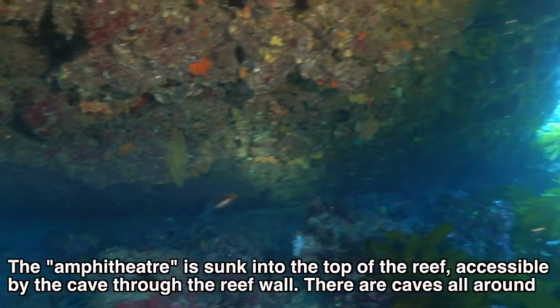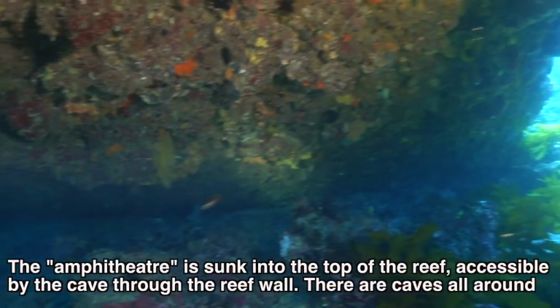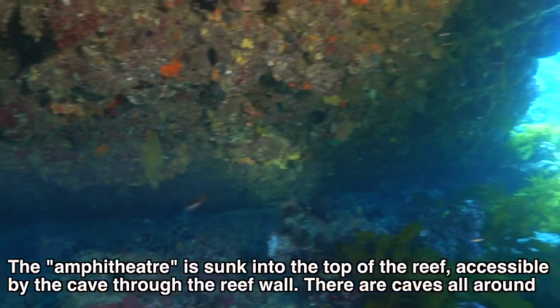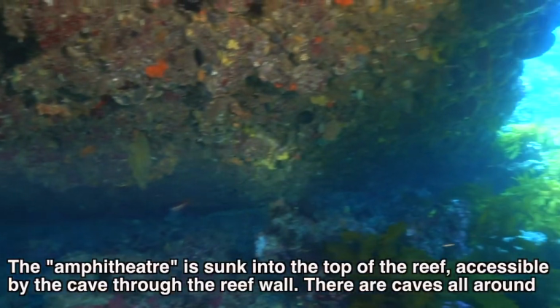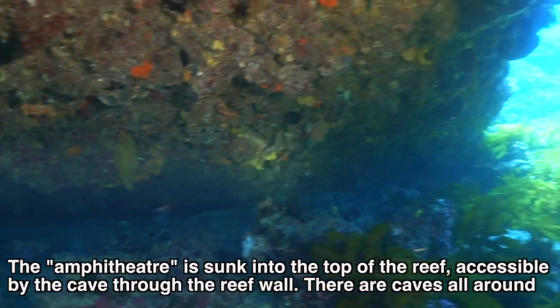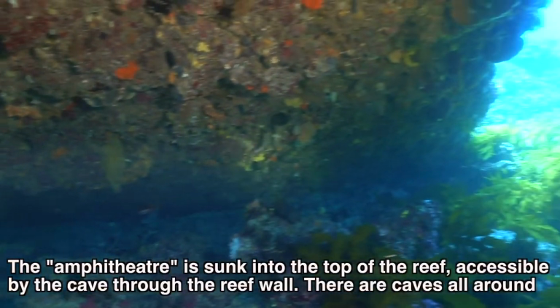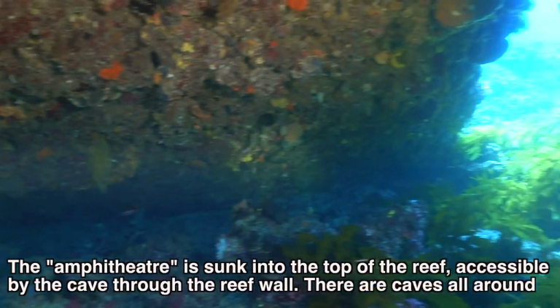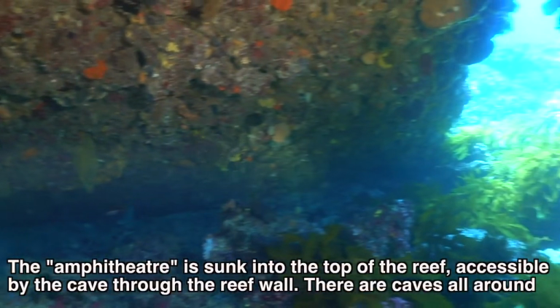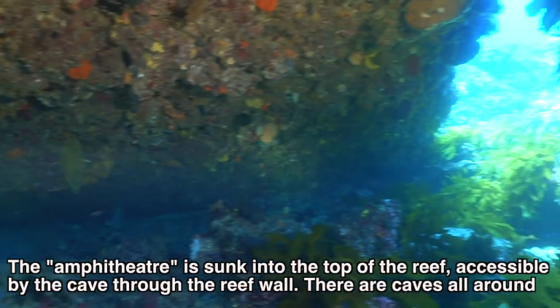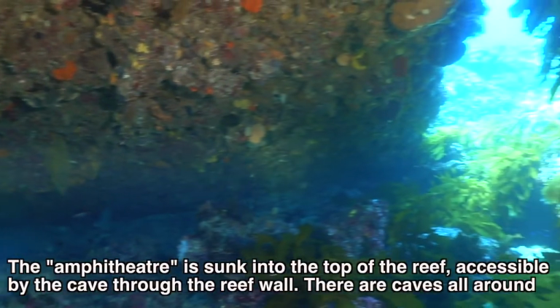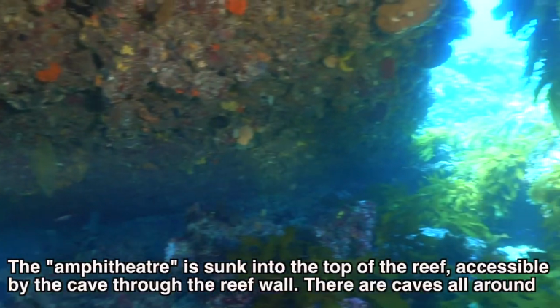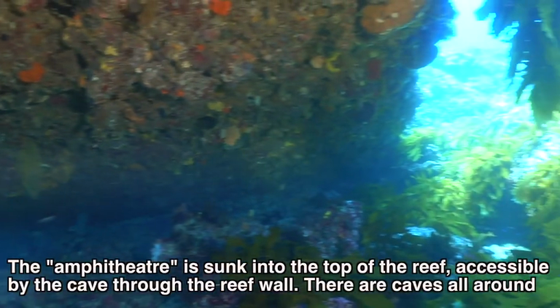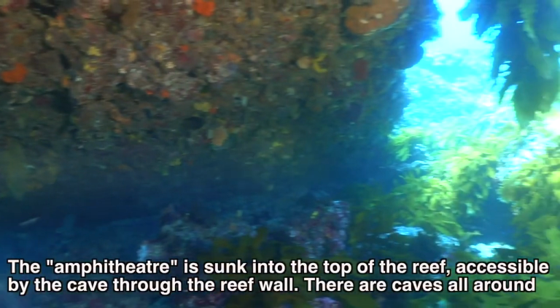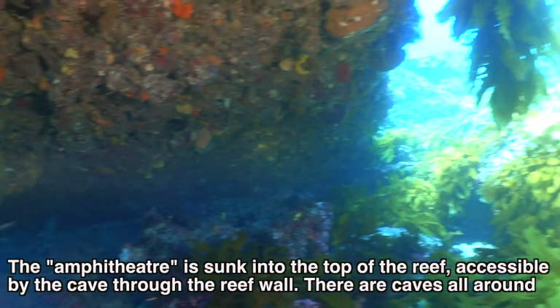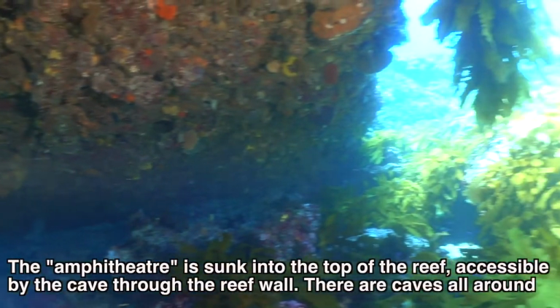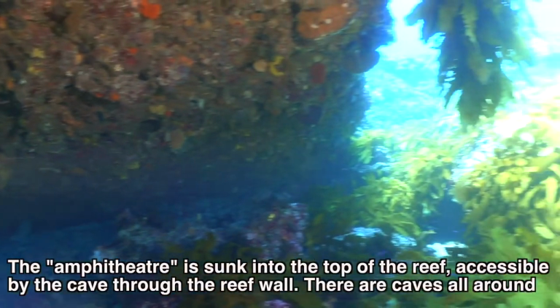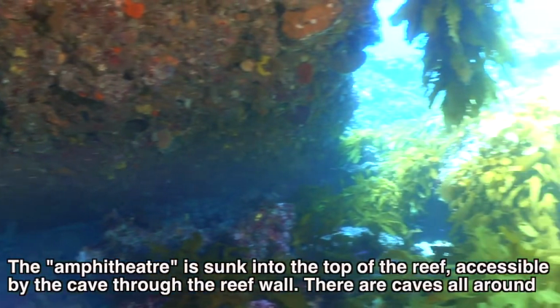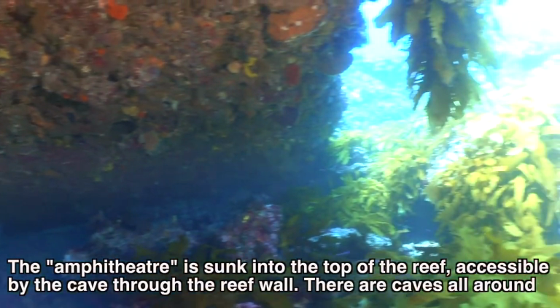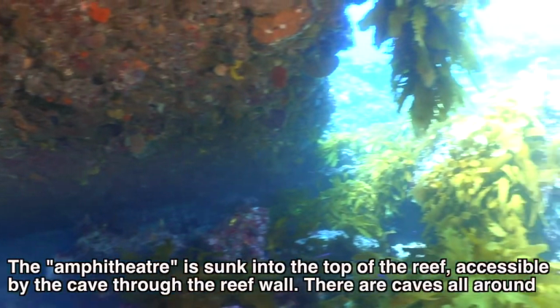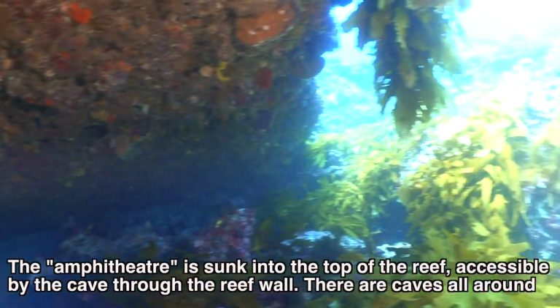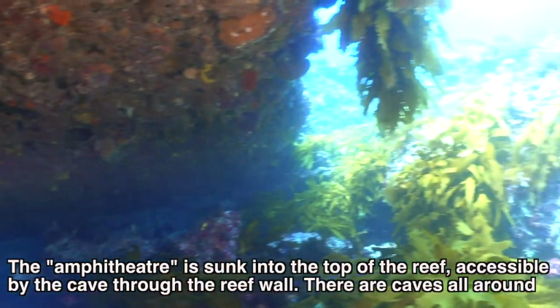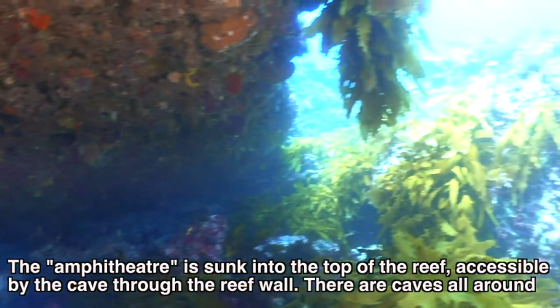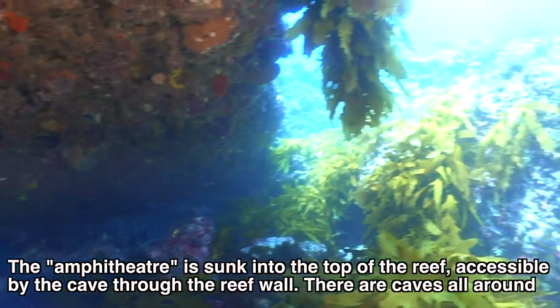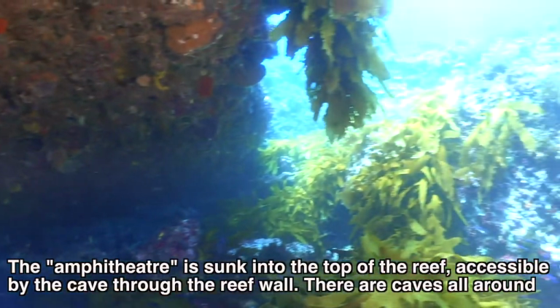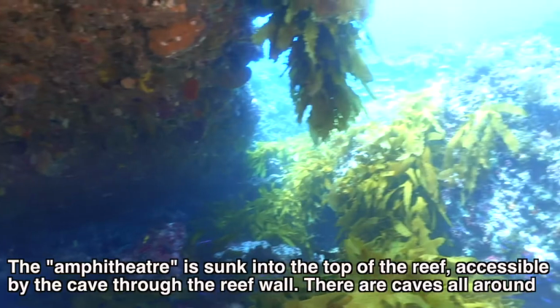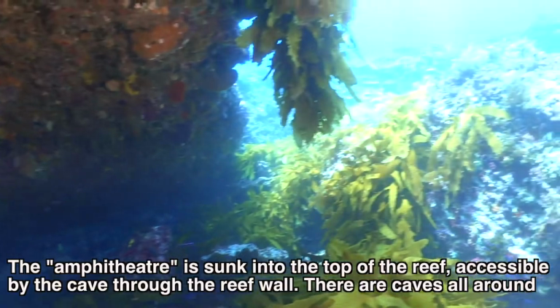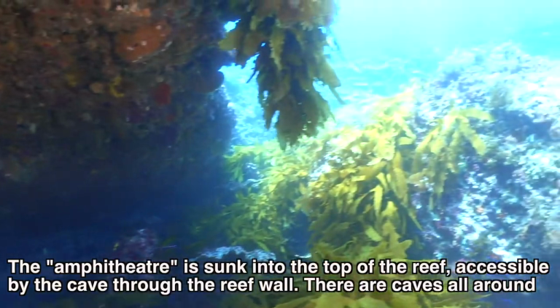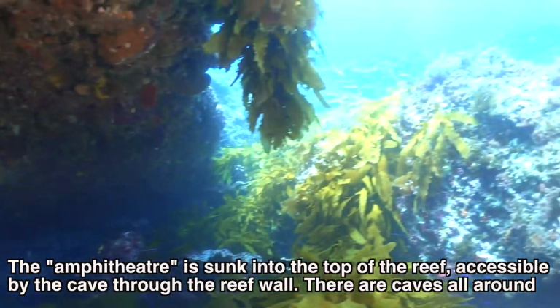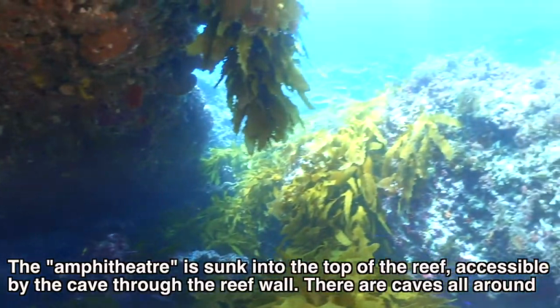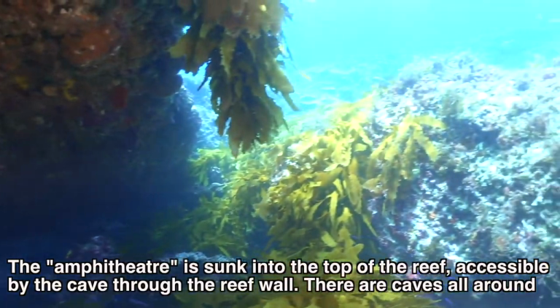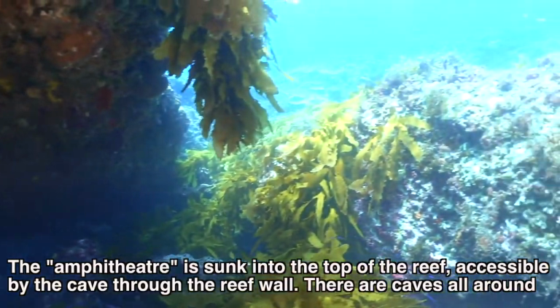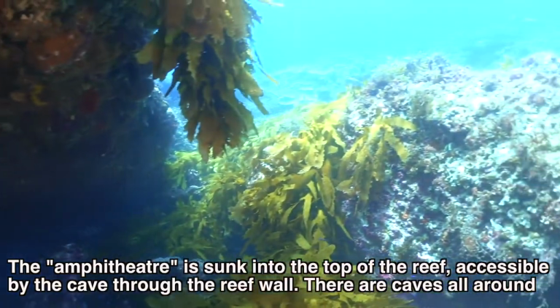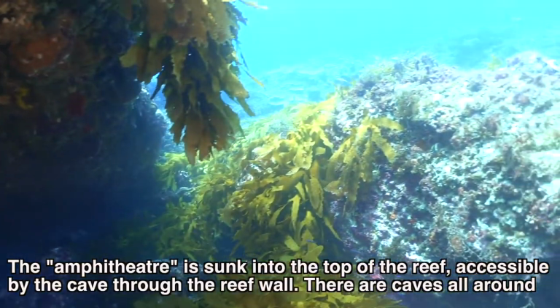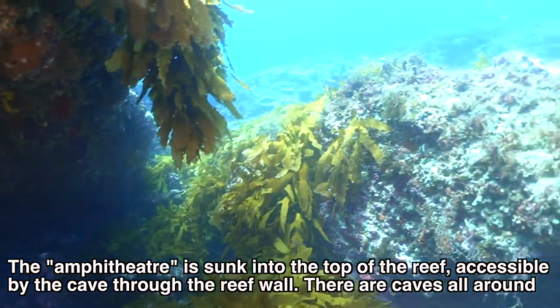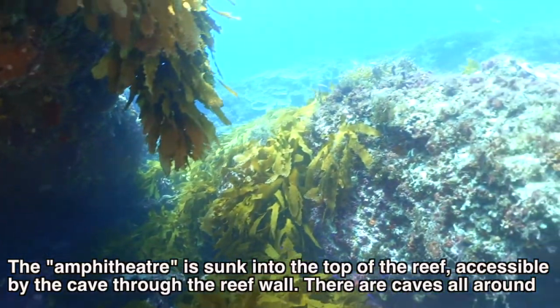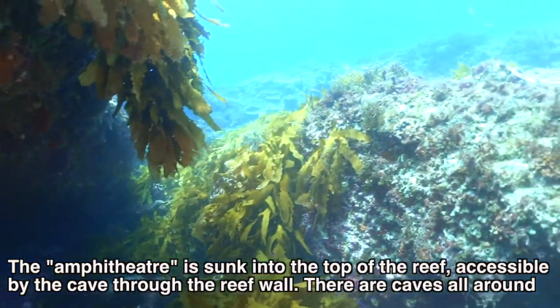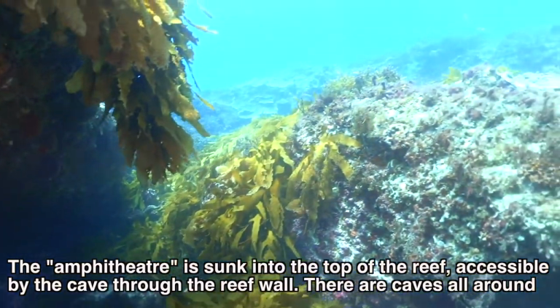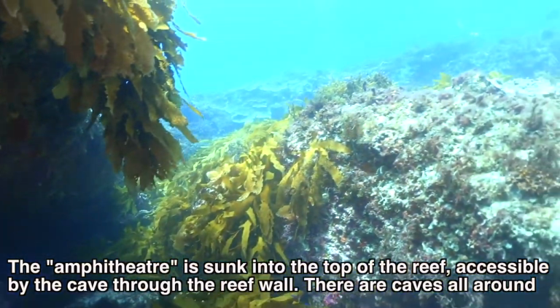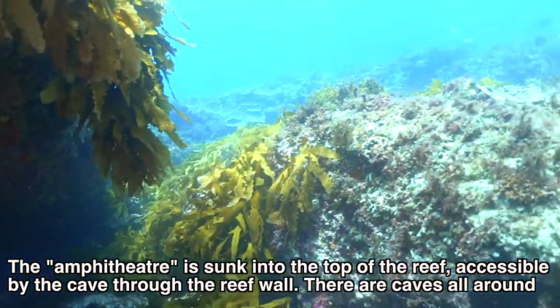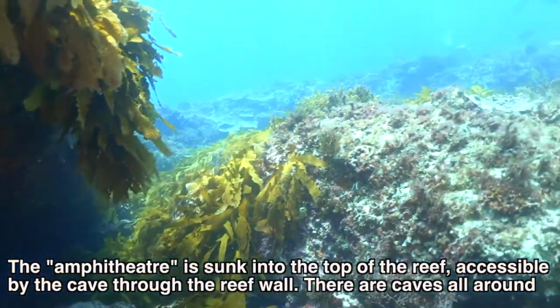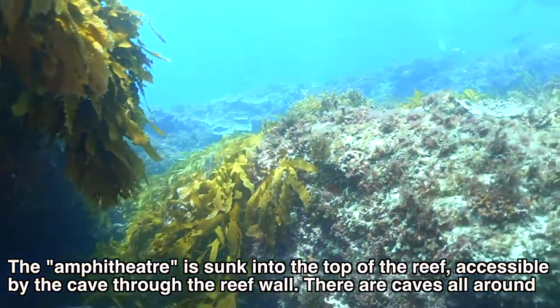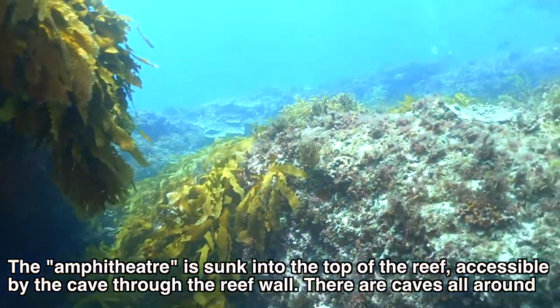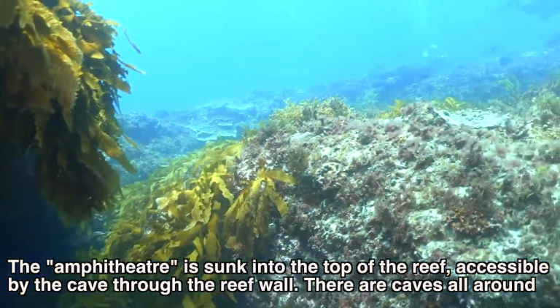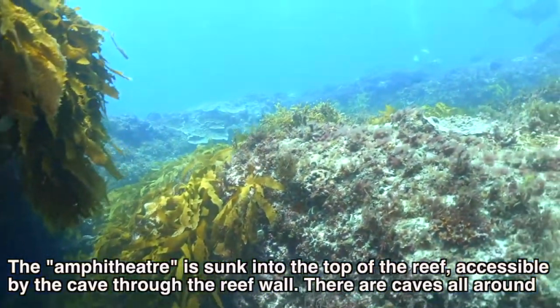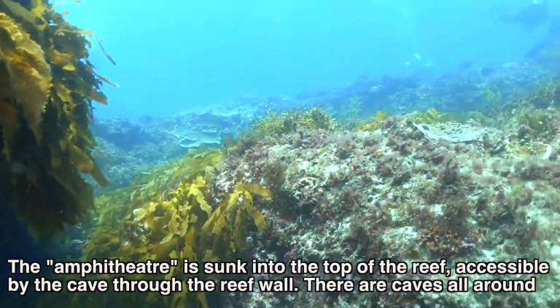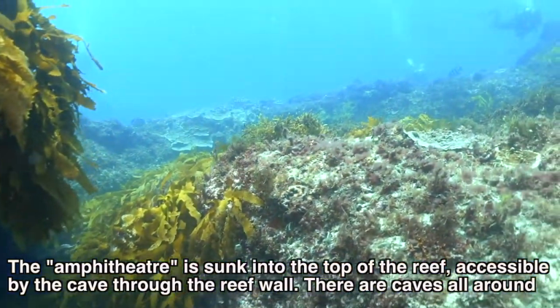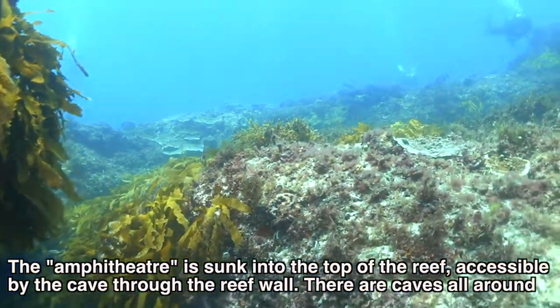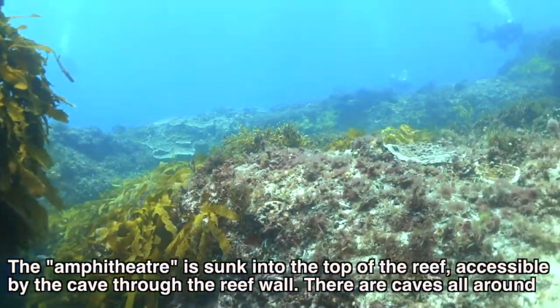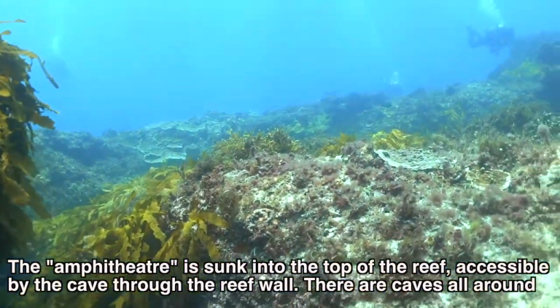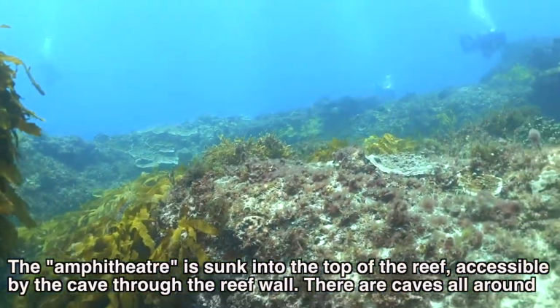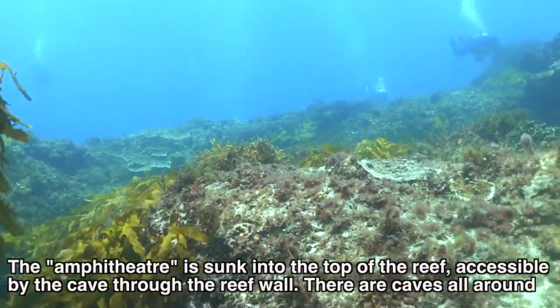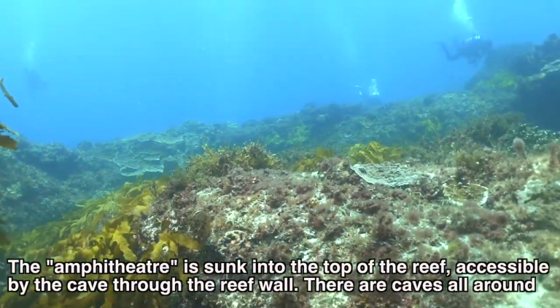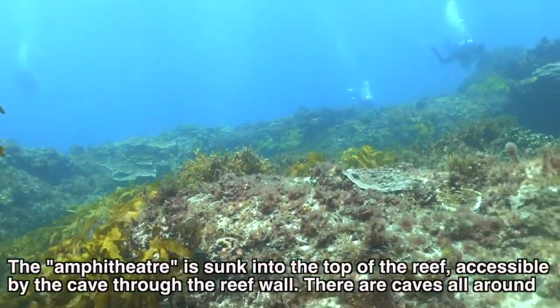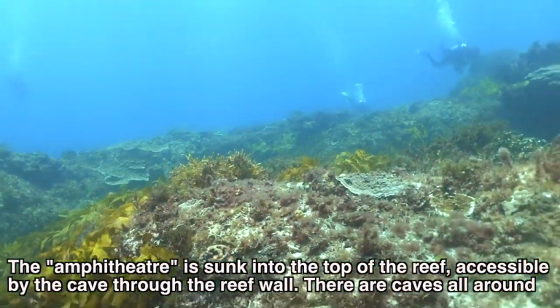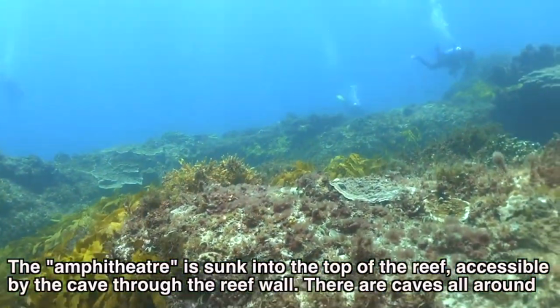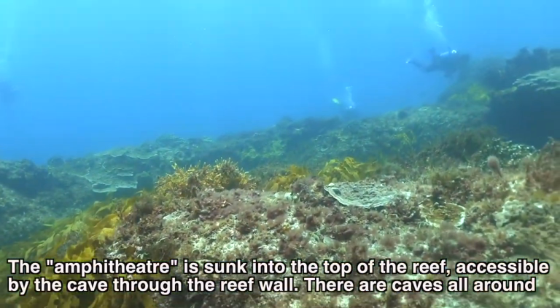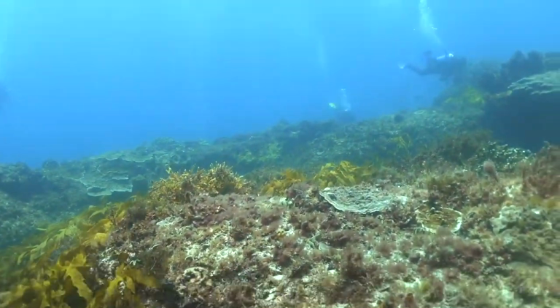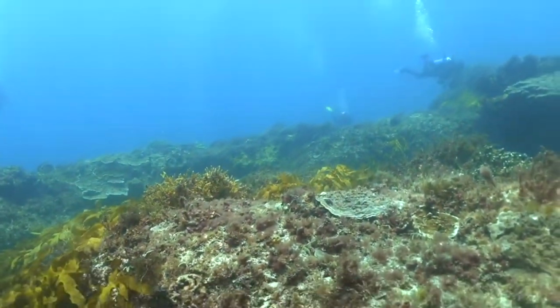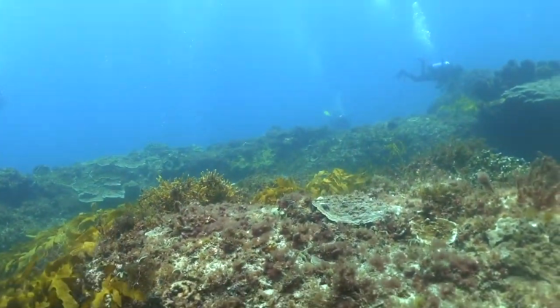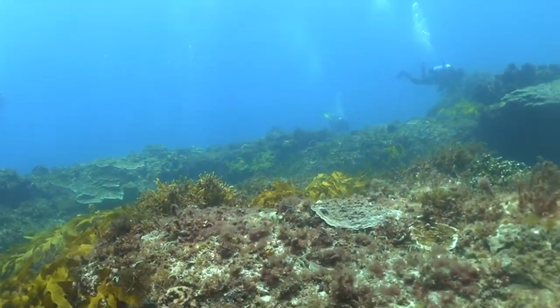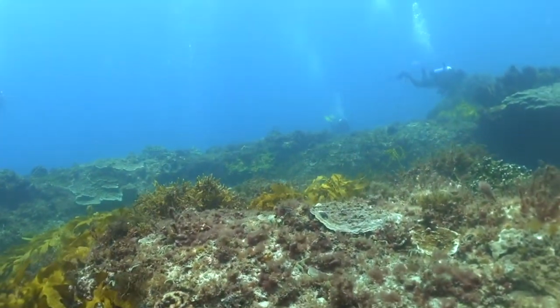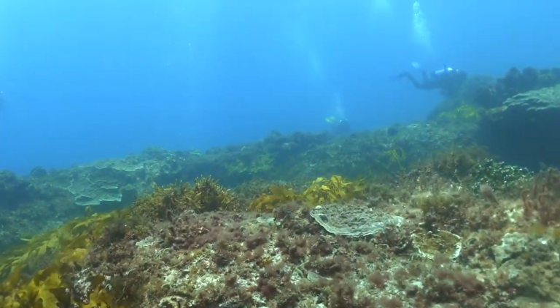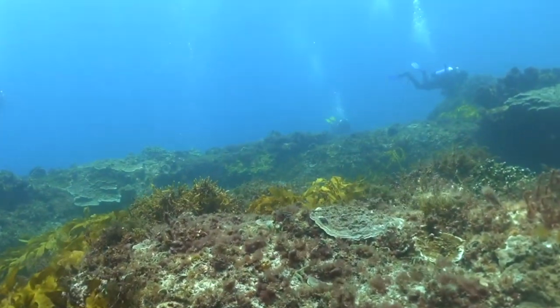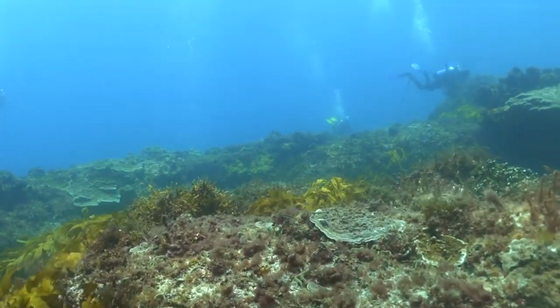The amphitheatre is sunk into the top of the reef, accessible by the cave through the reef wall. There are caves all around.